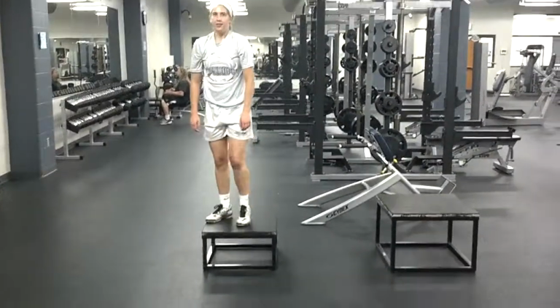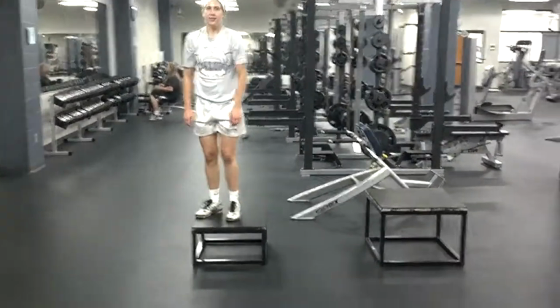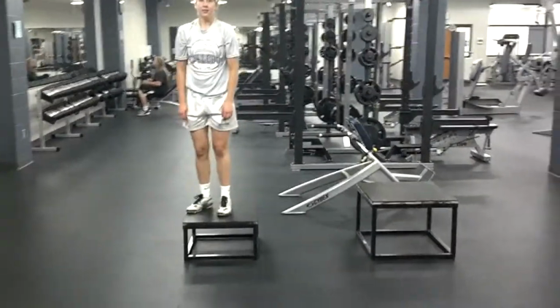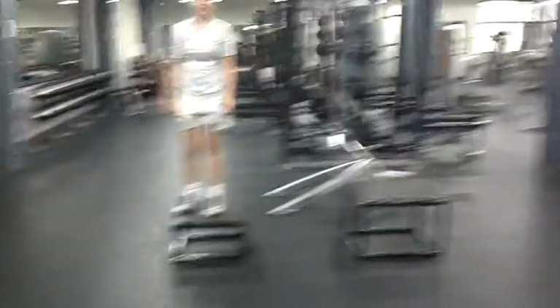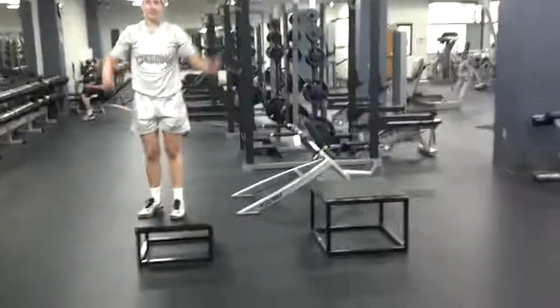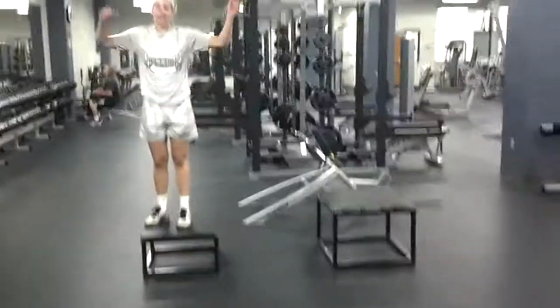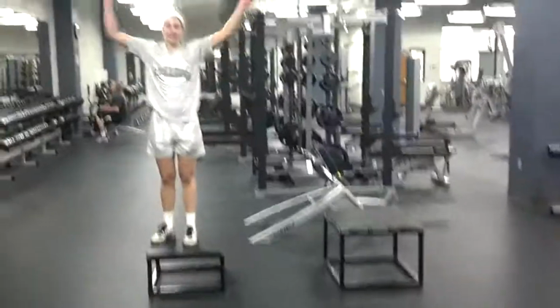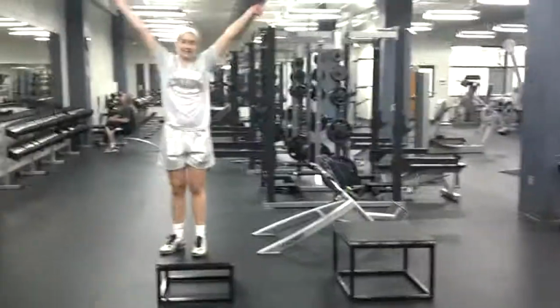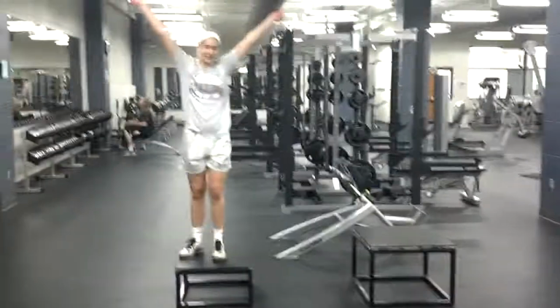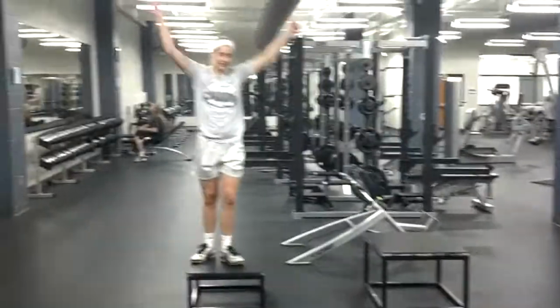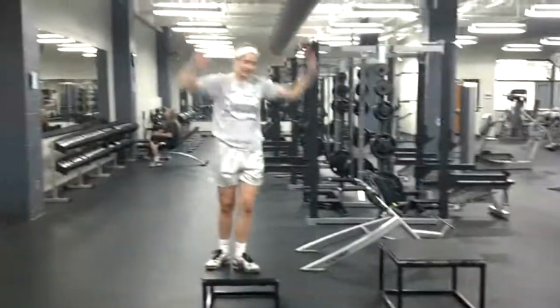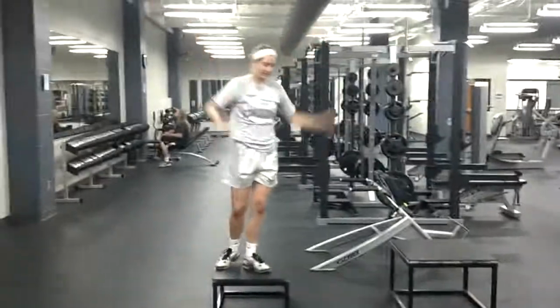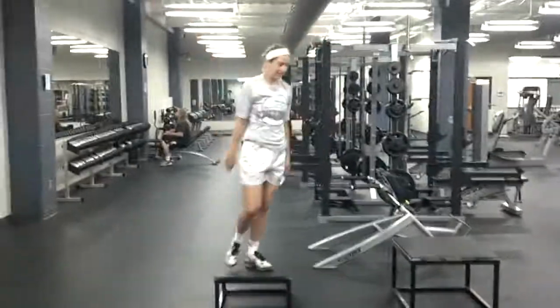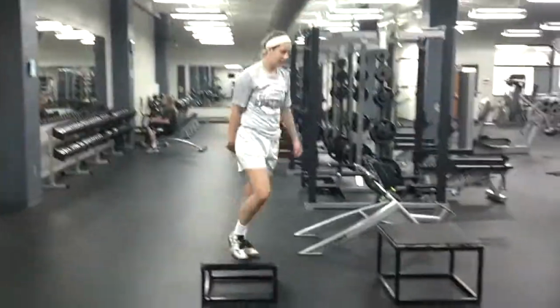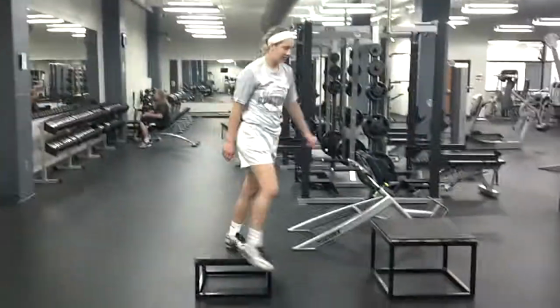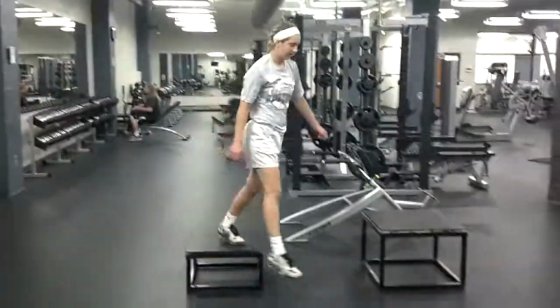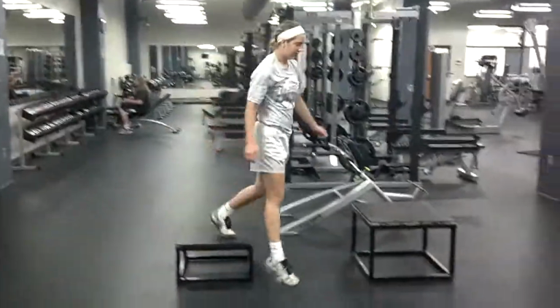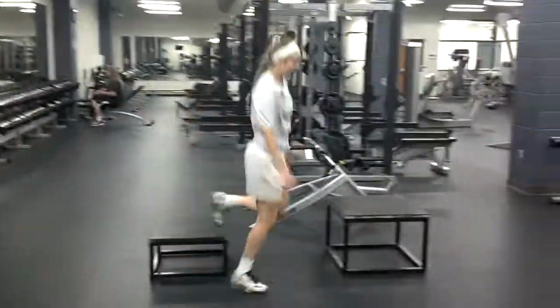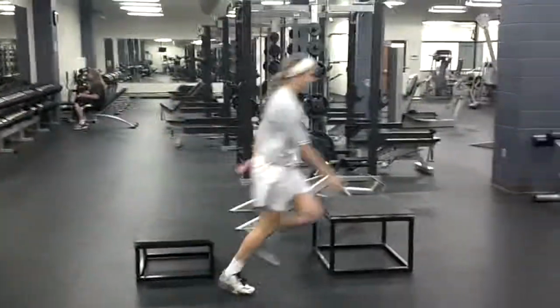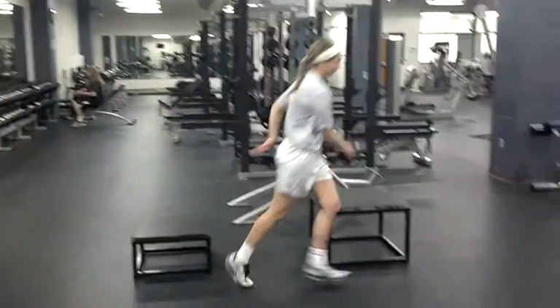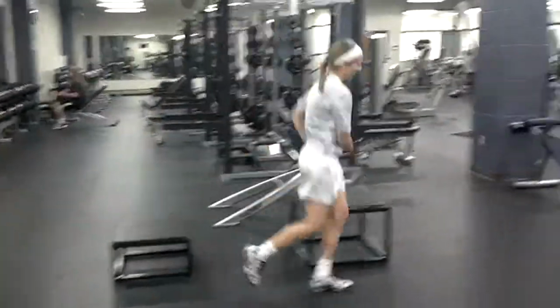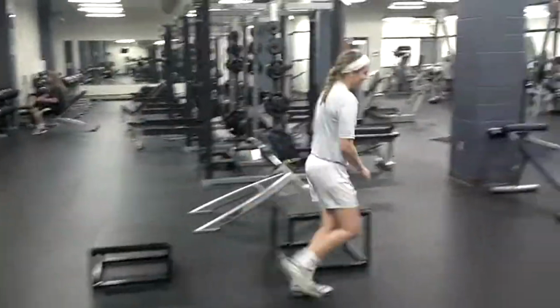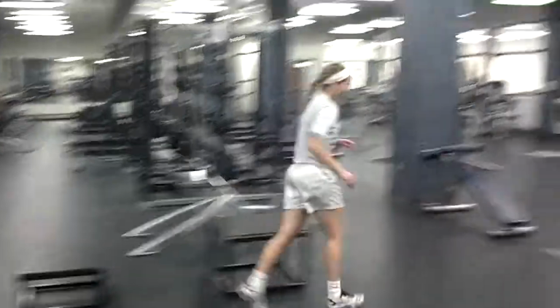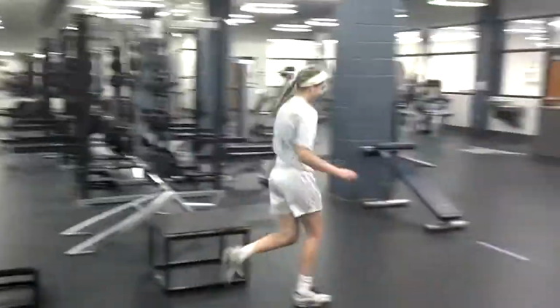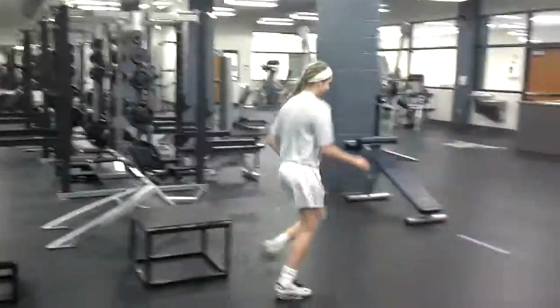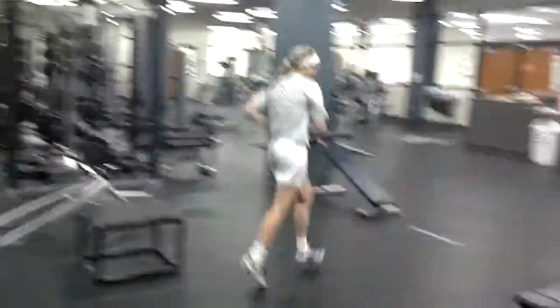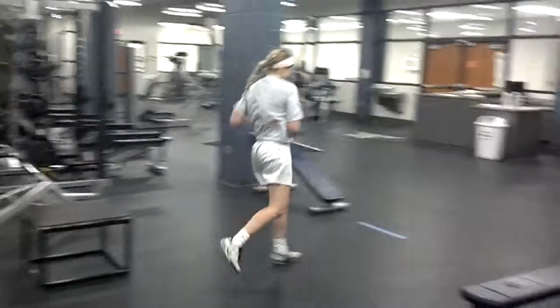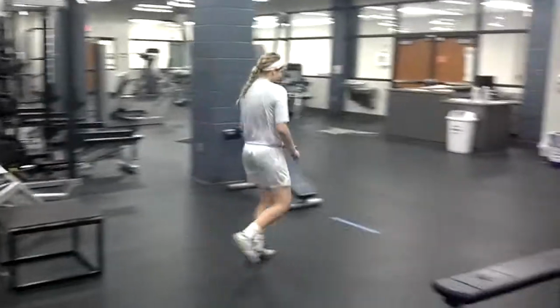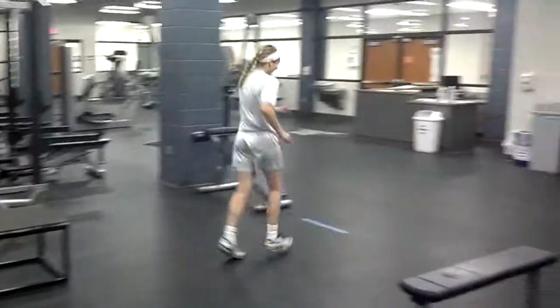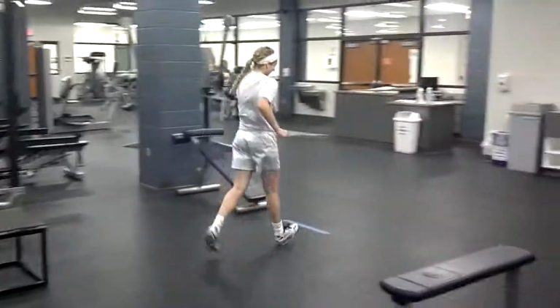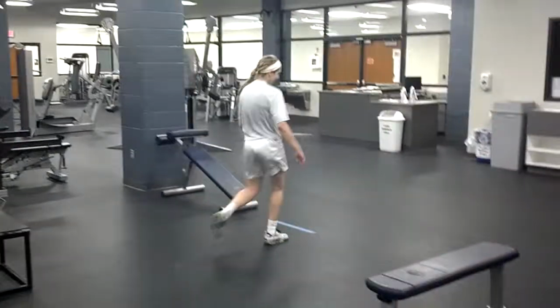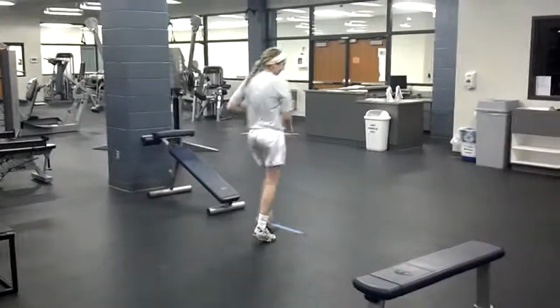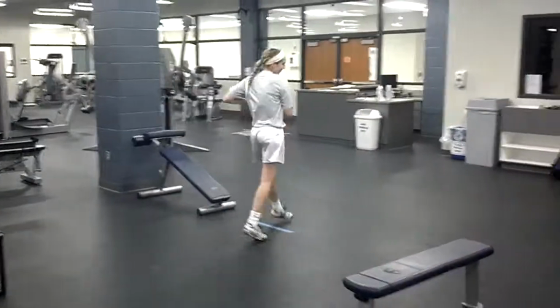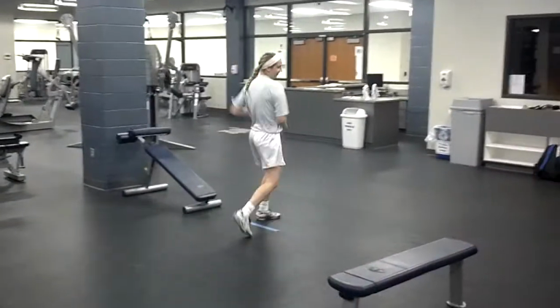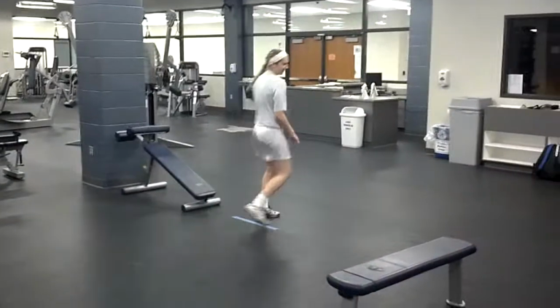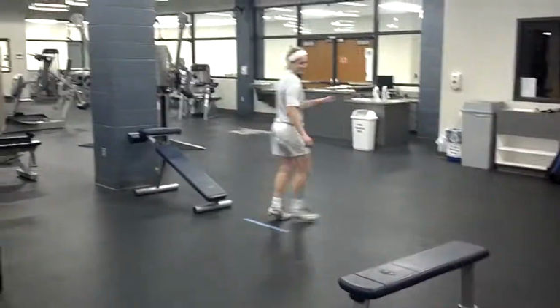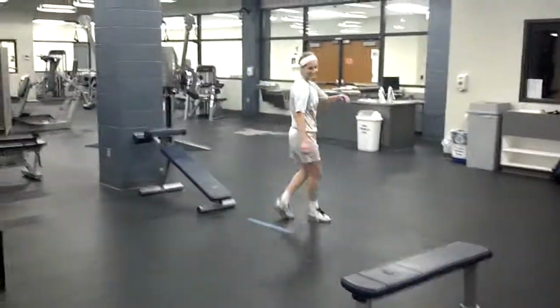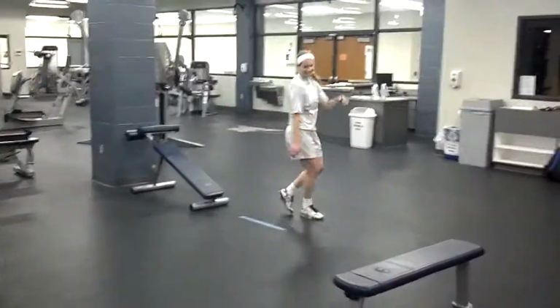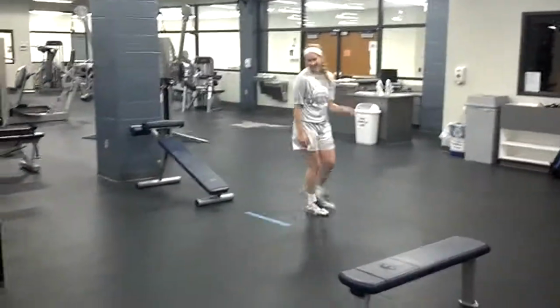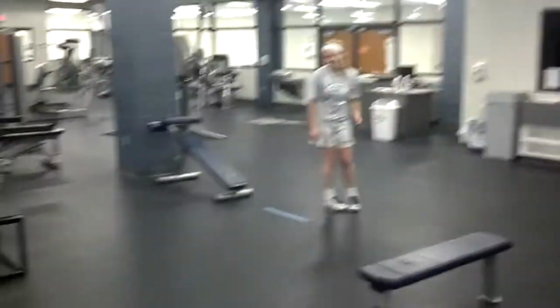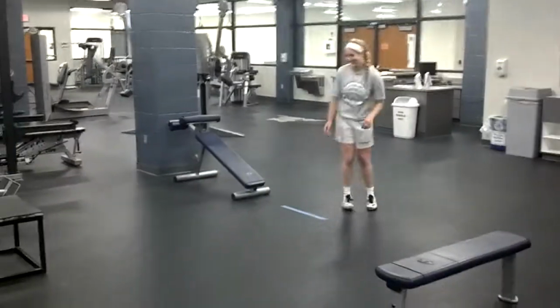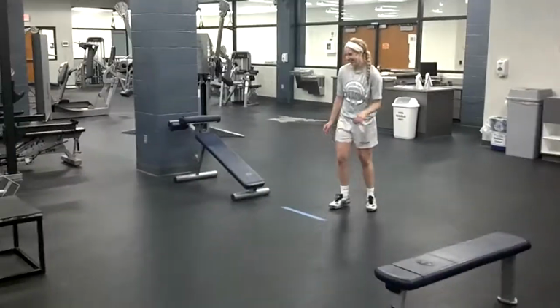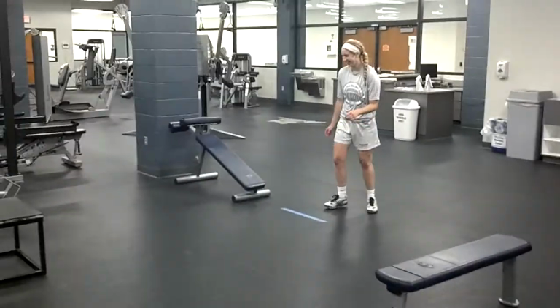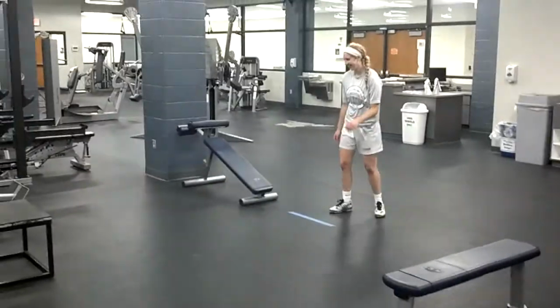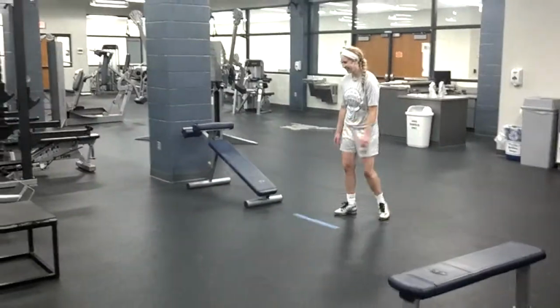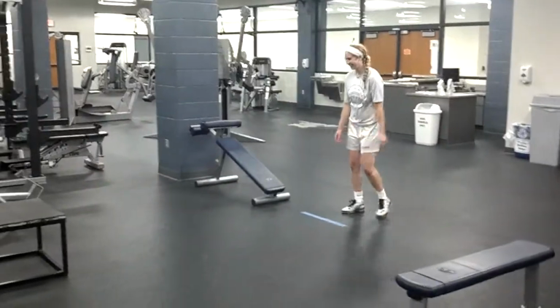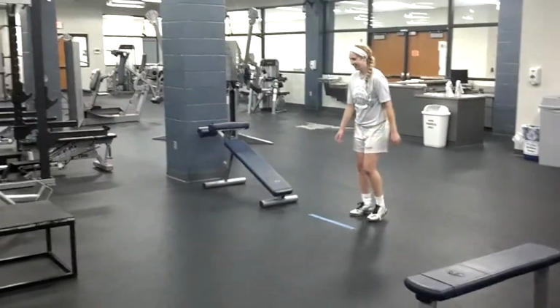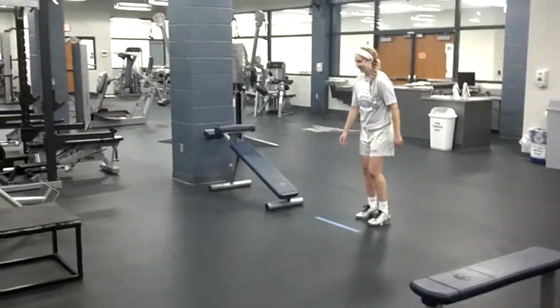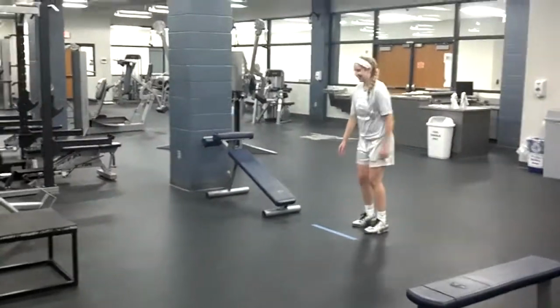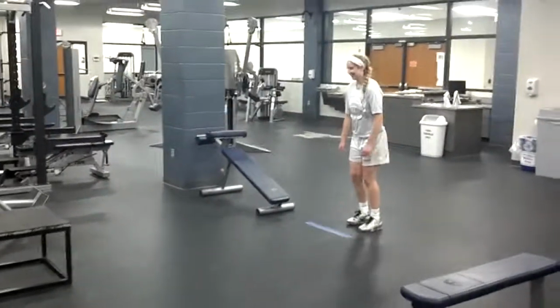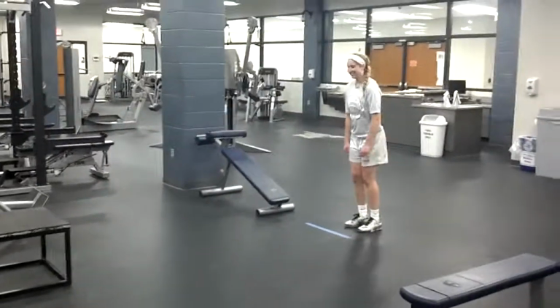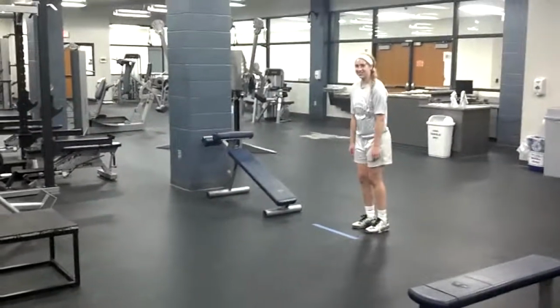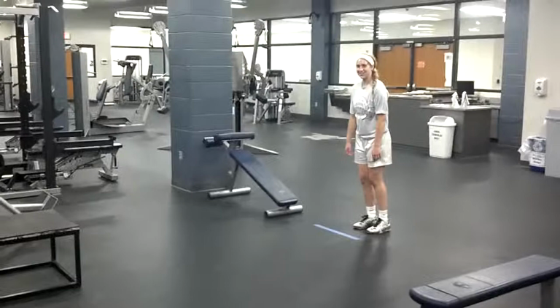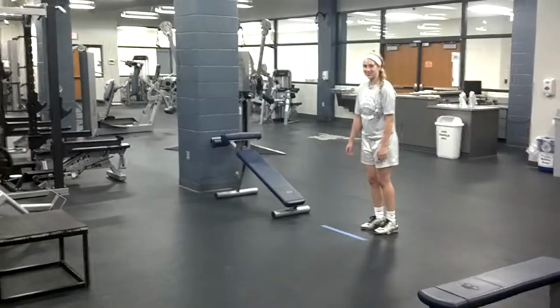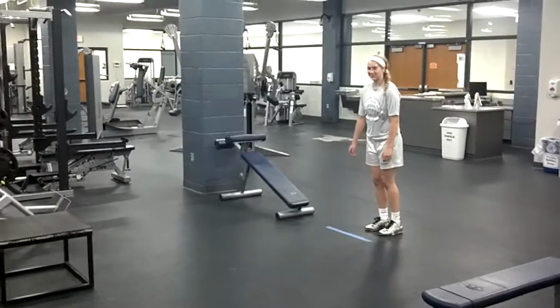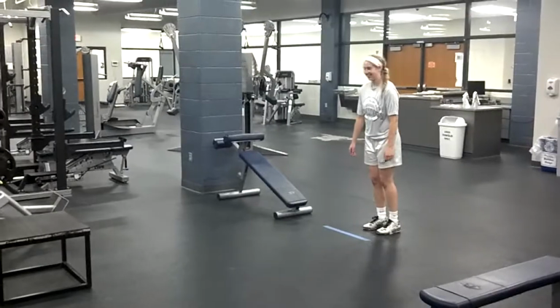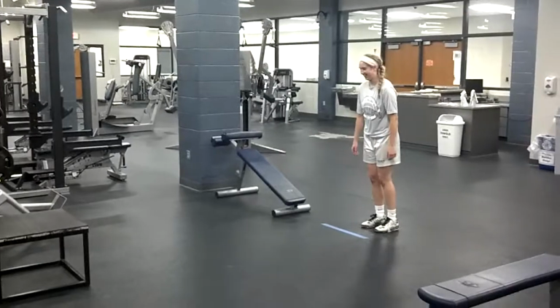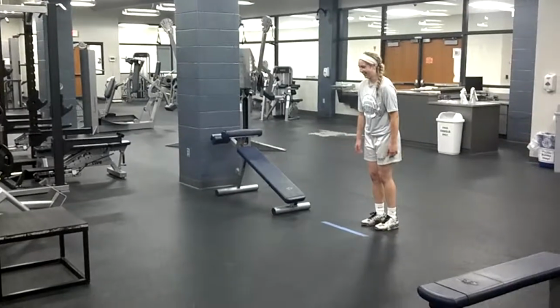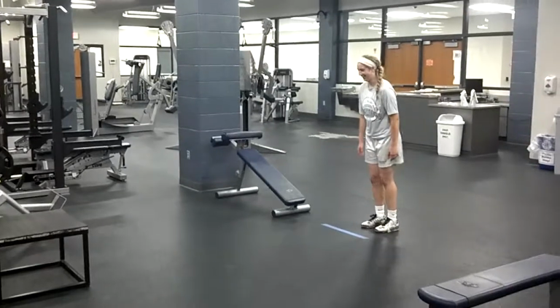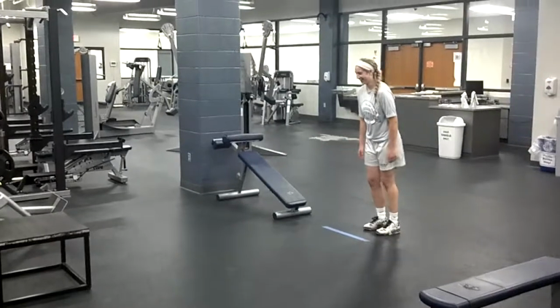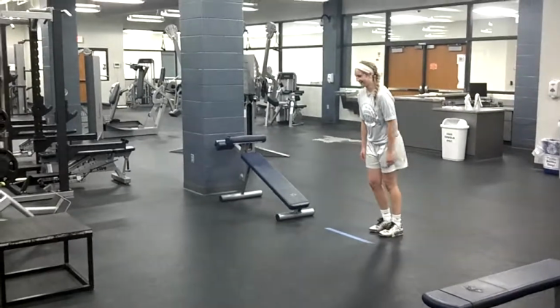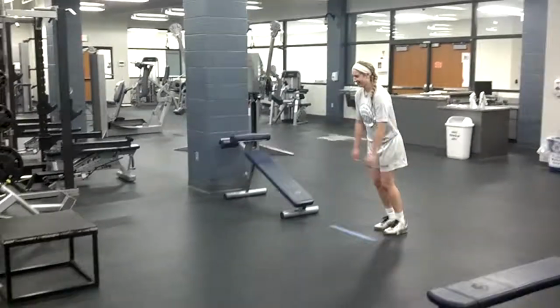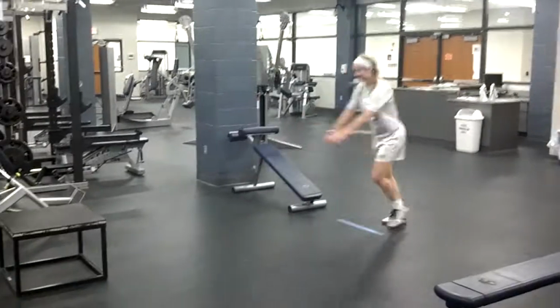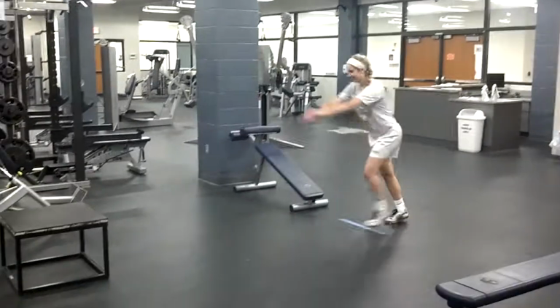Let's go one more time through. Stick the landing and make sure you pose afterwards — especially if you're in a public gym and nobody knows what you're doing.